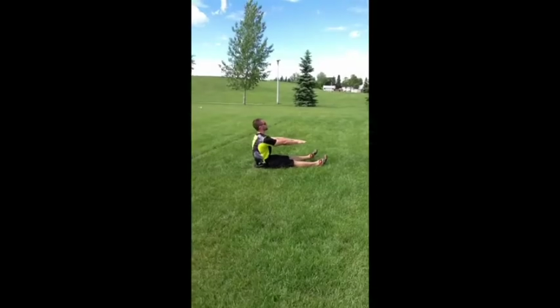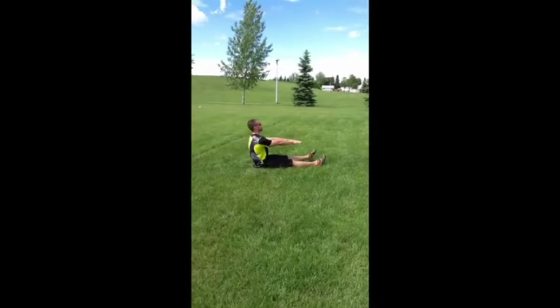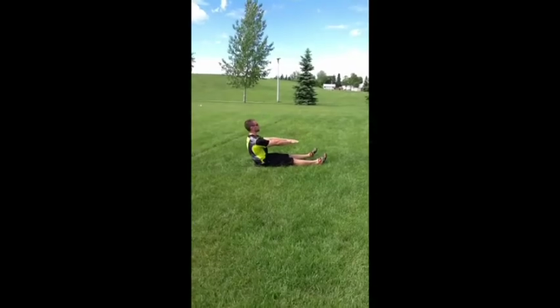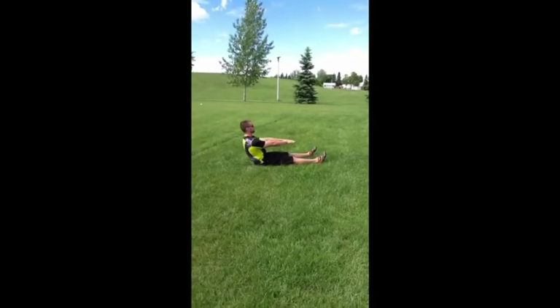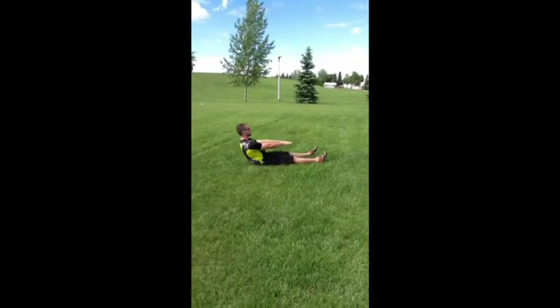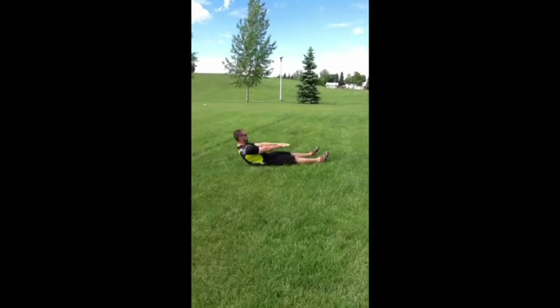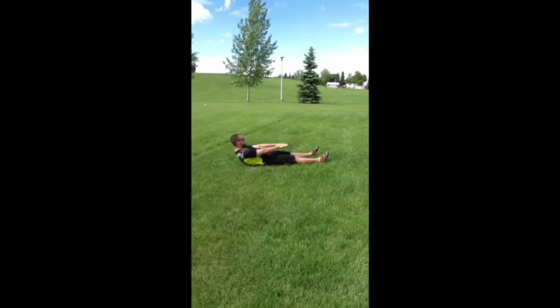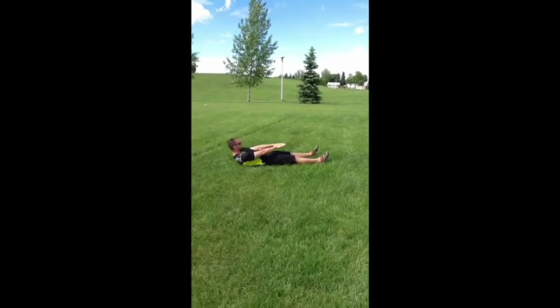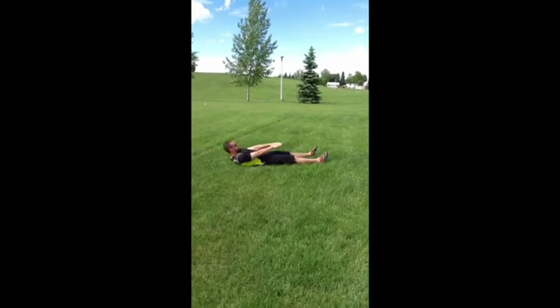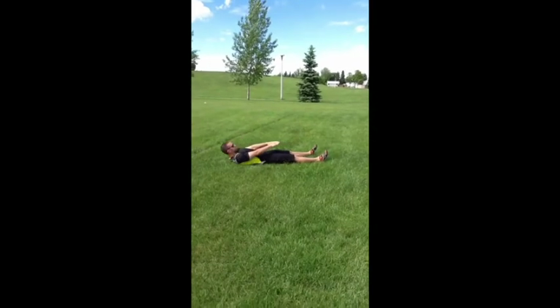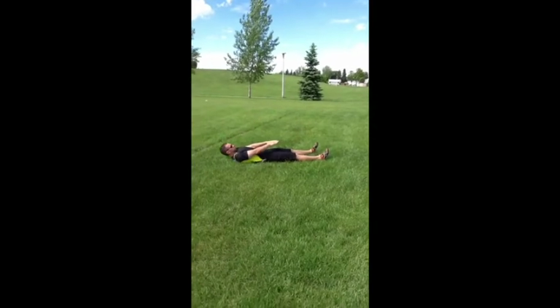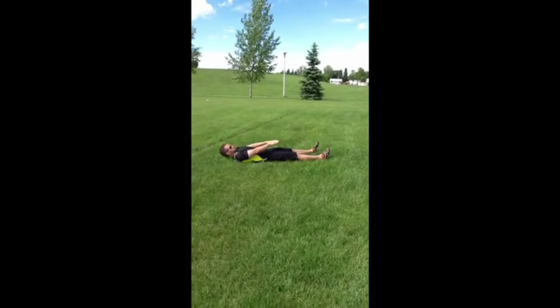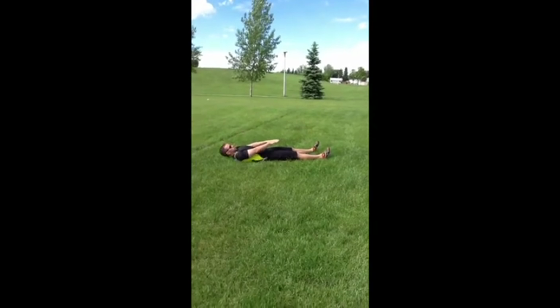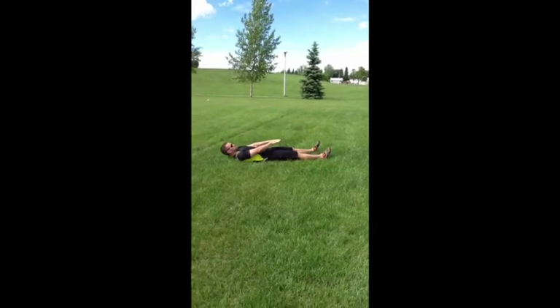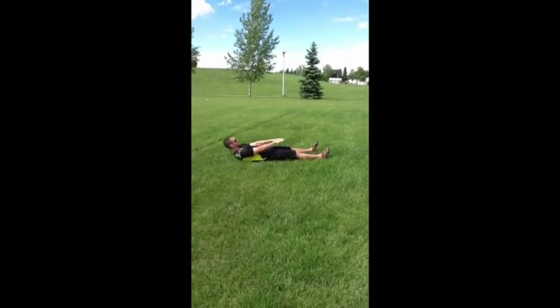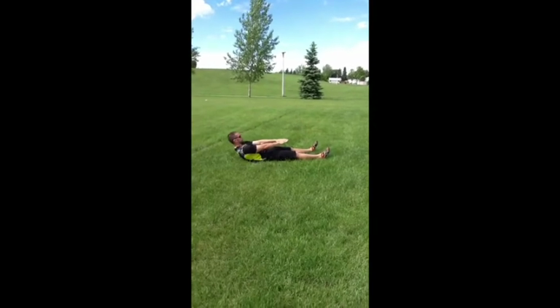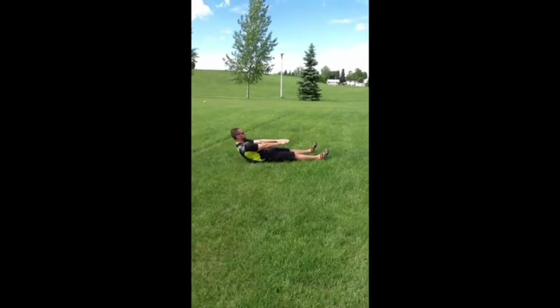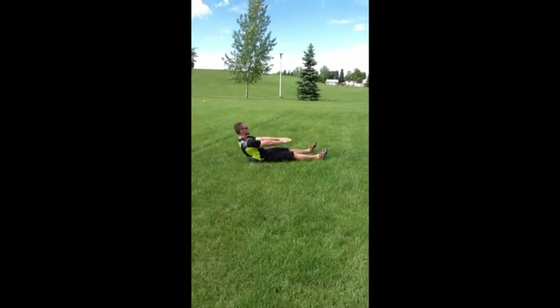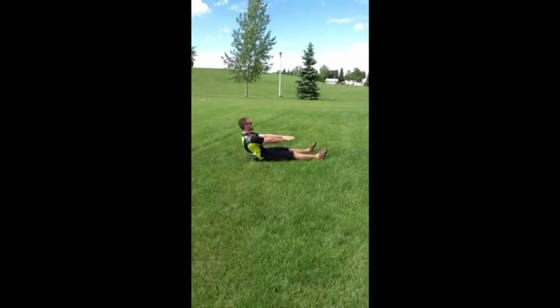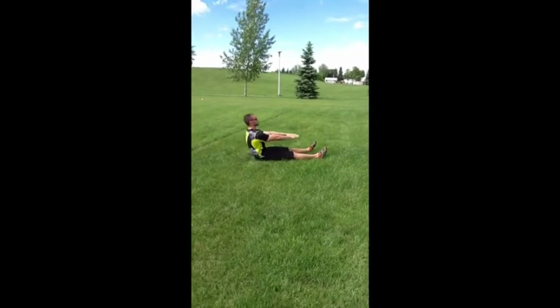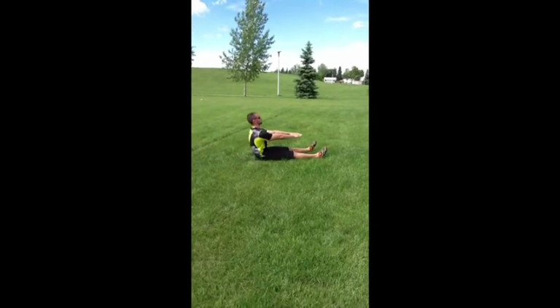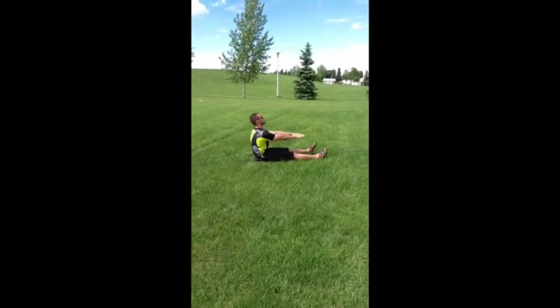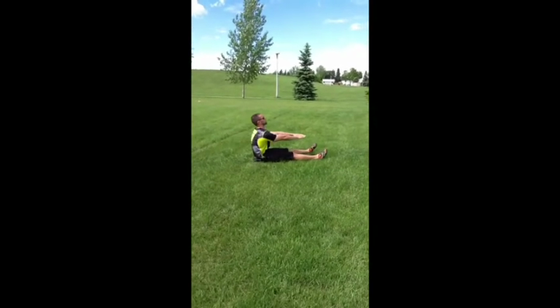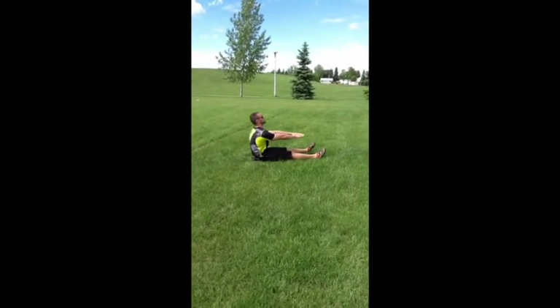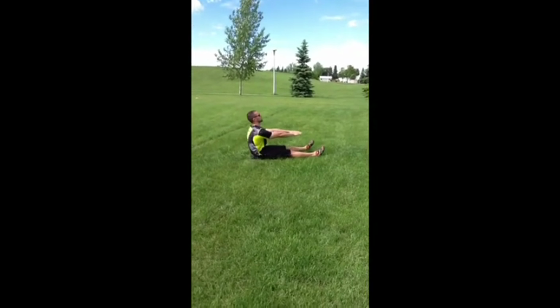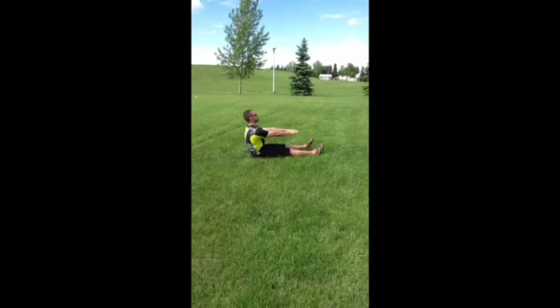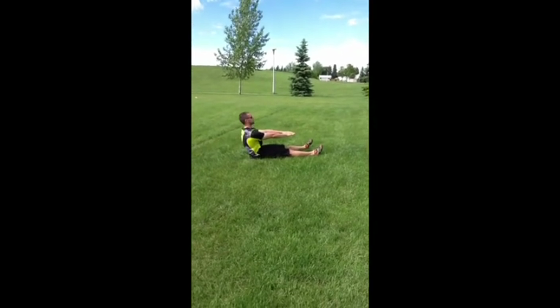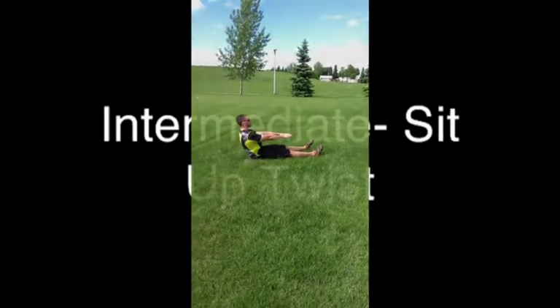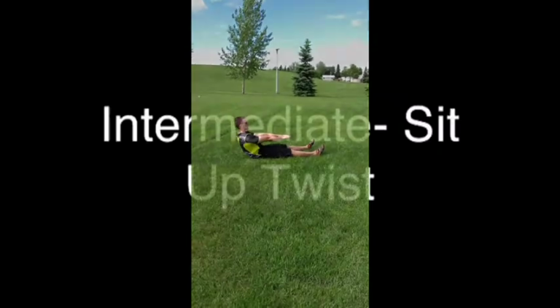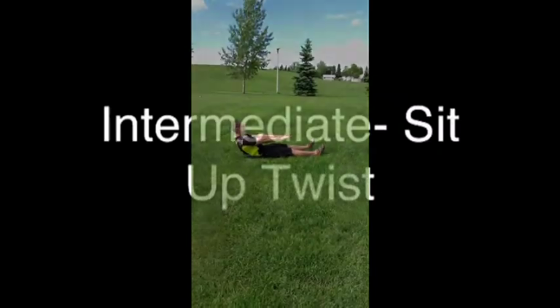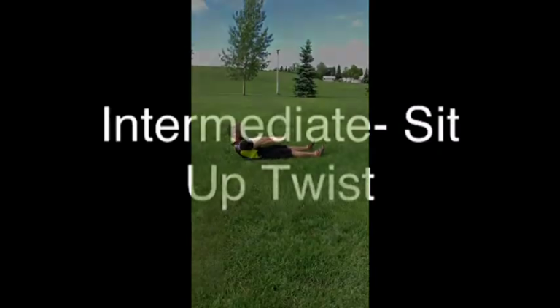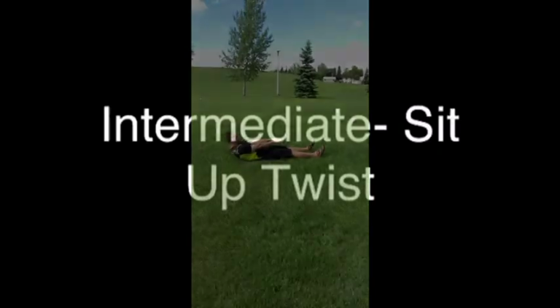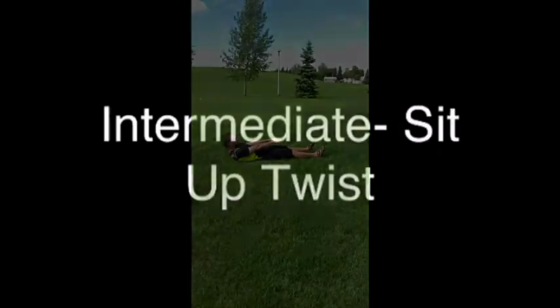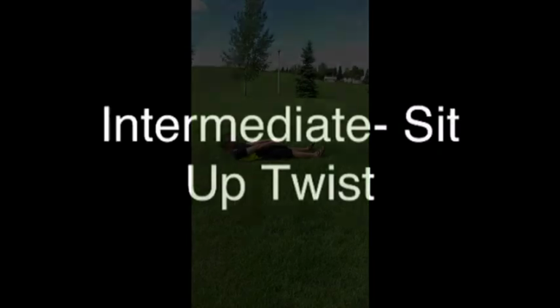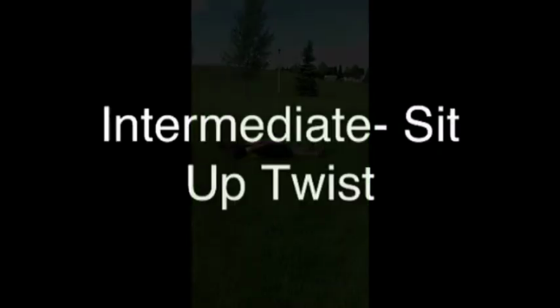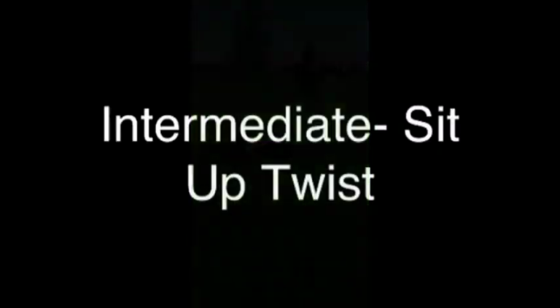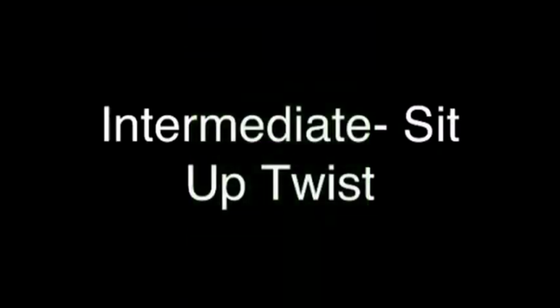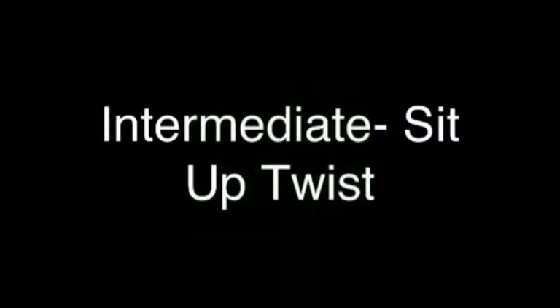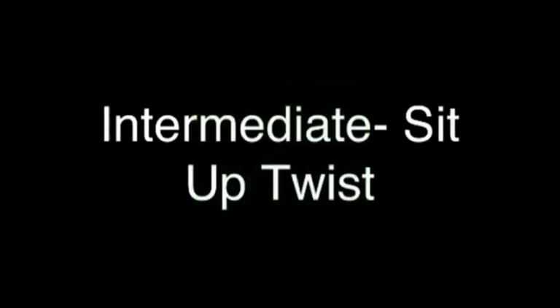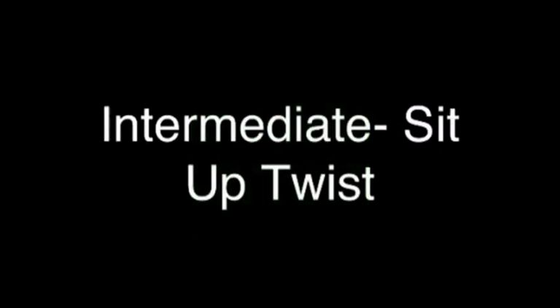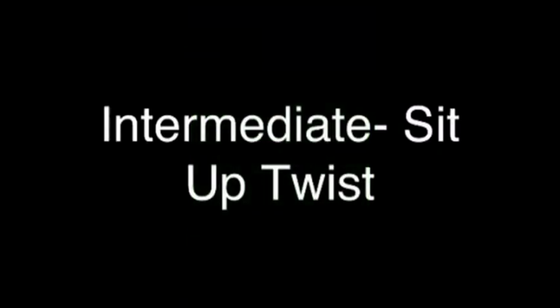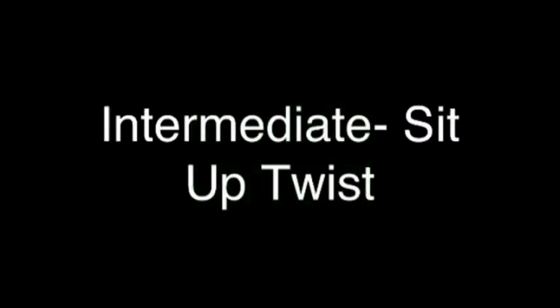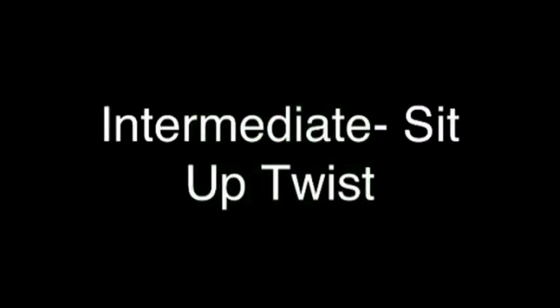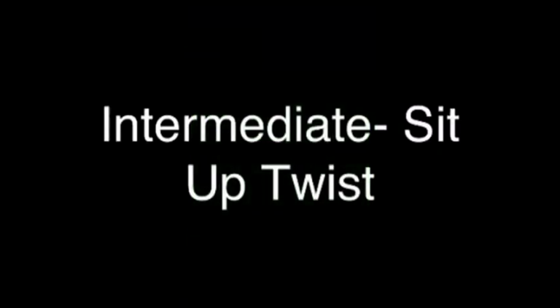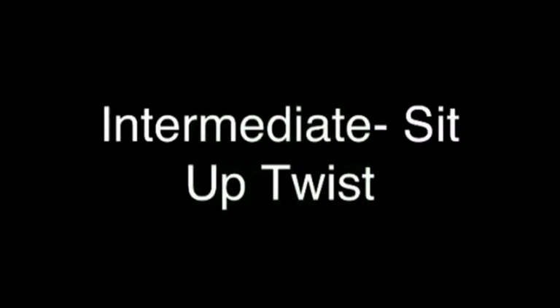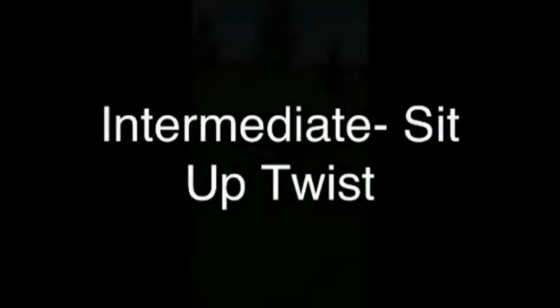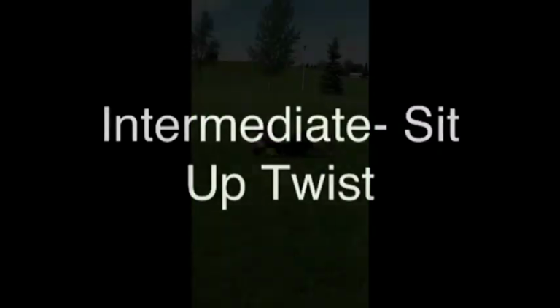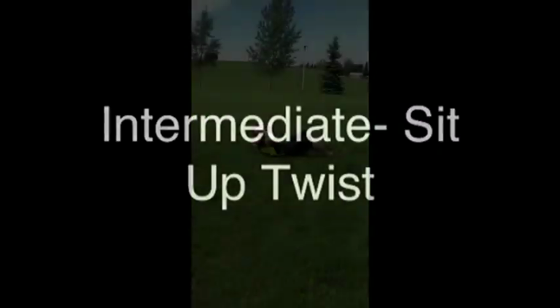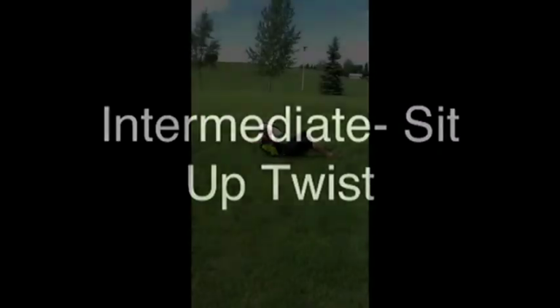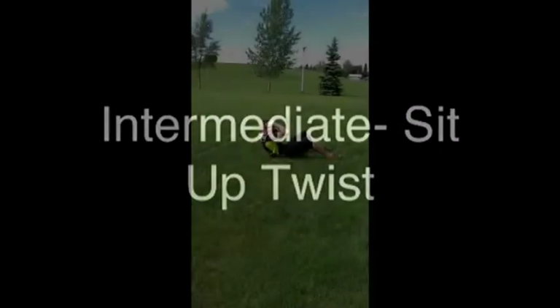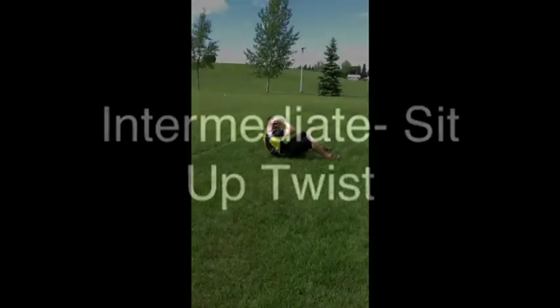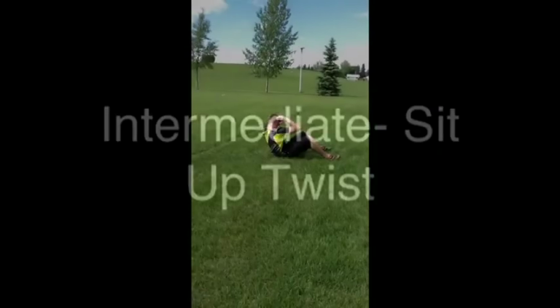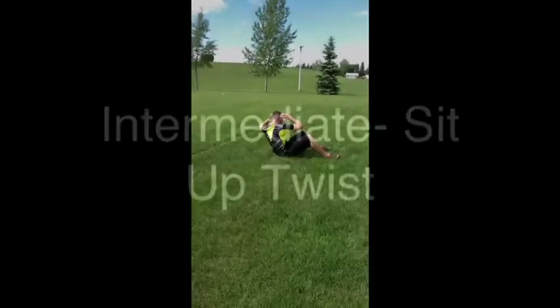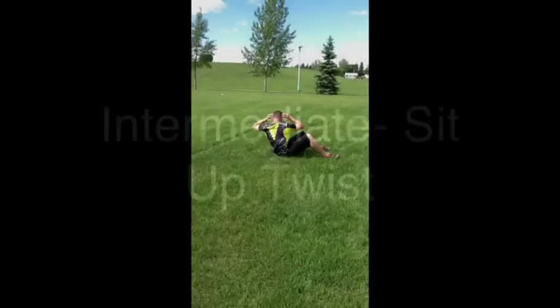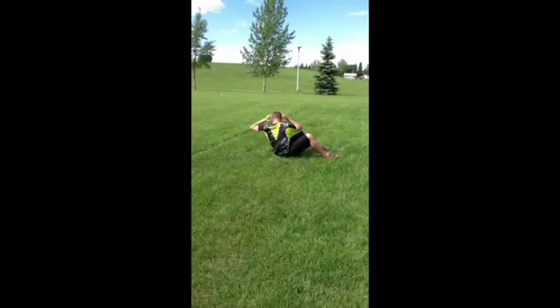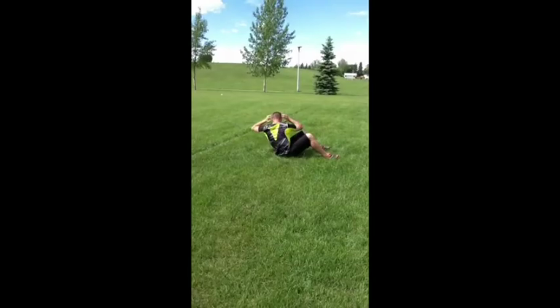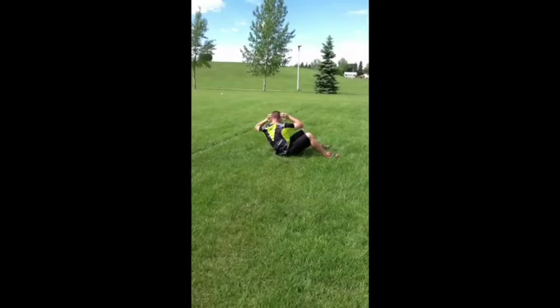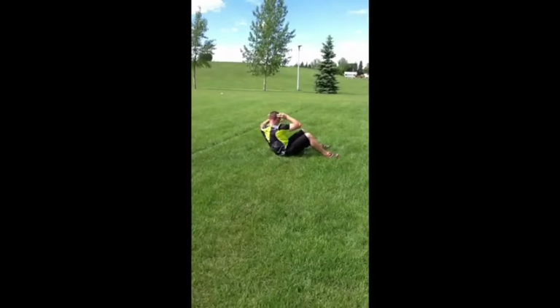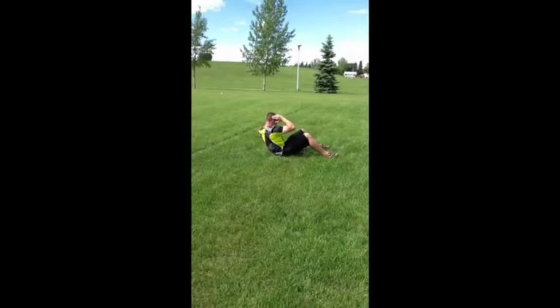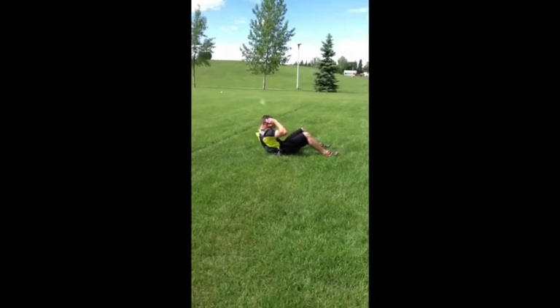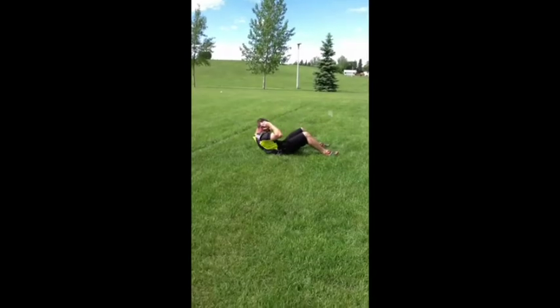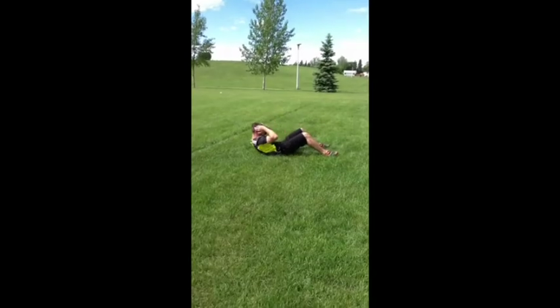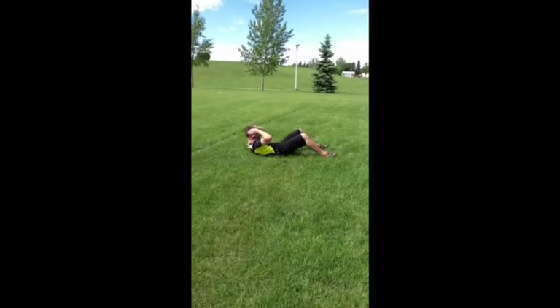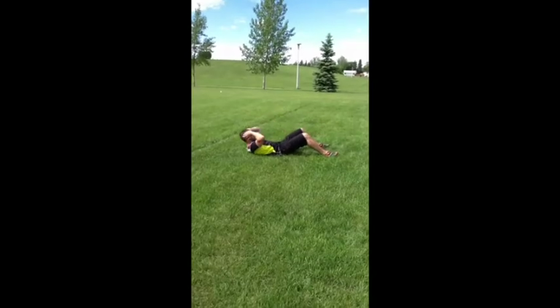Number 8, Beginner: Straight Leg Sit-up. The Intermediate version: Sit-up Twist.